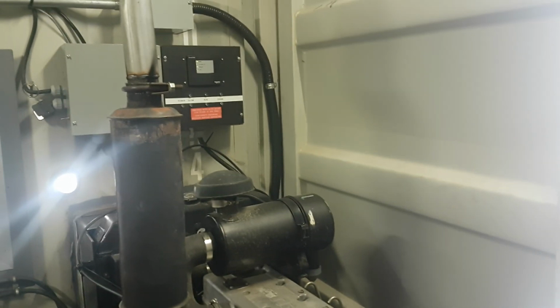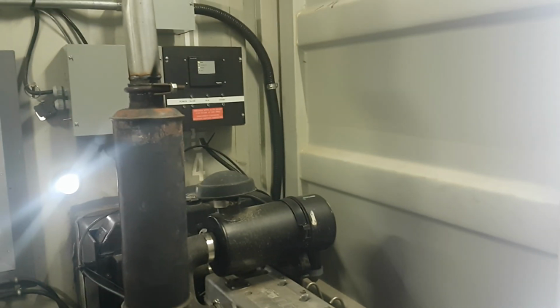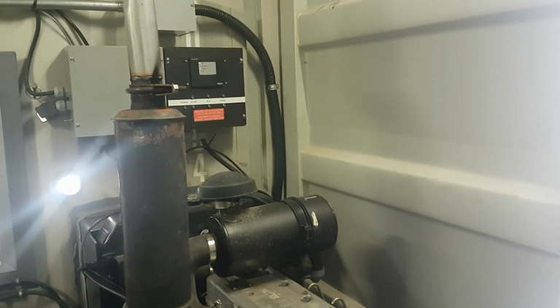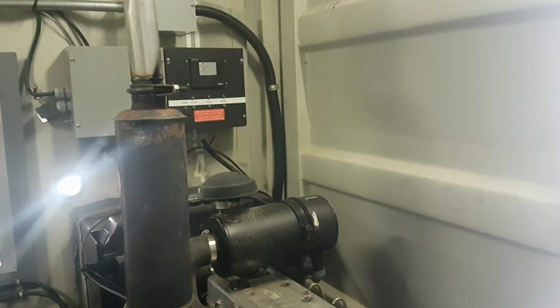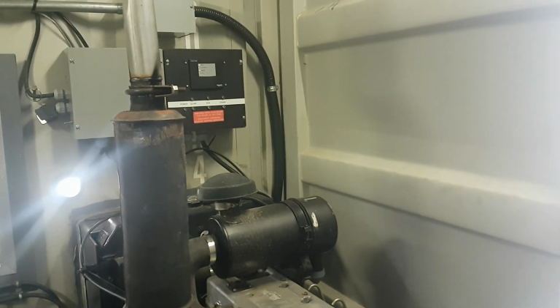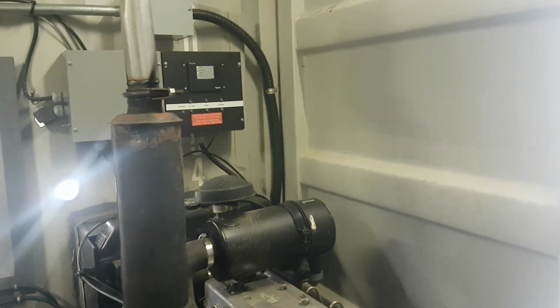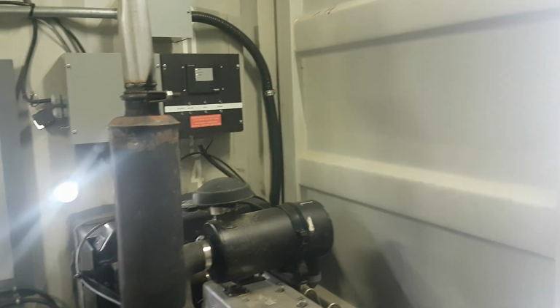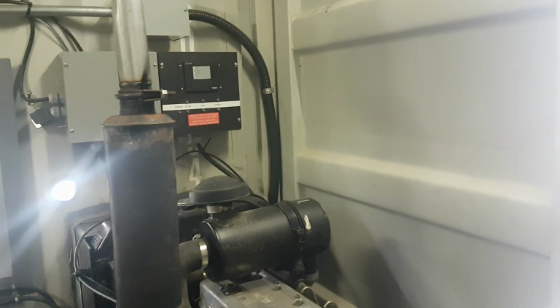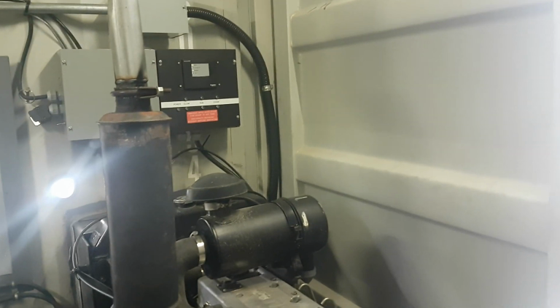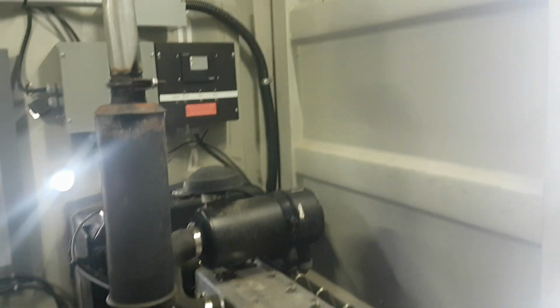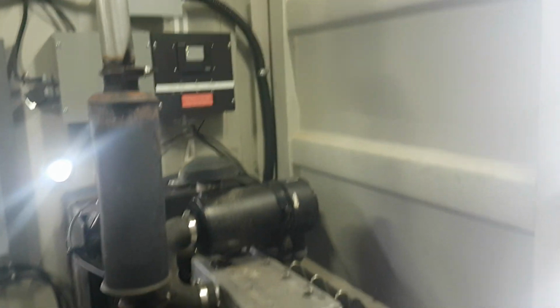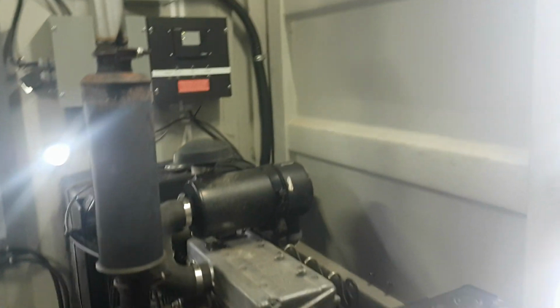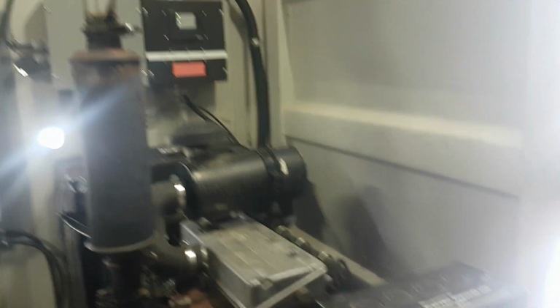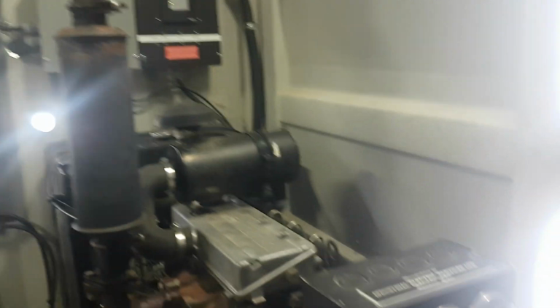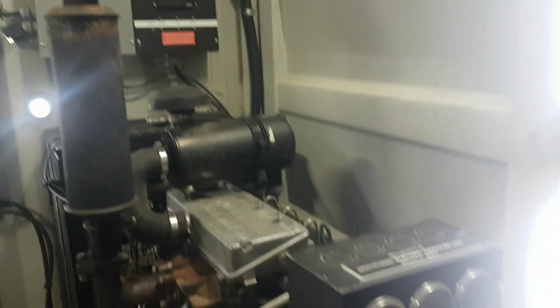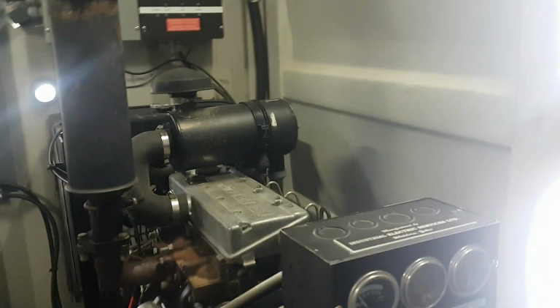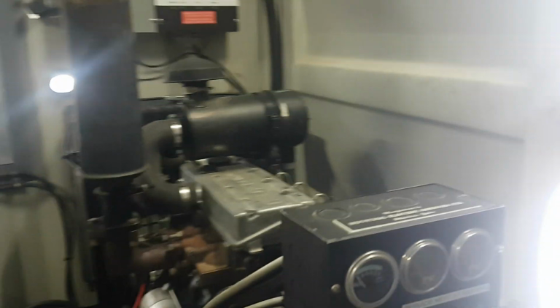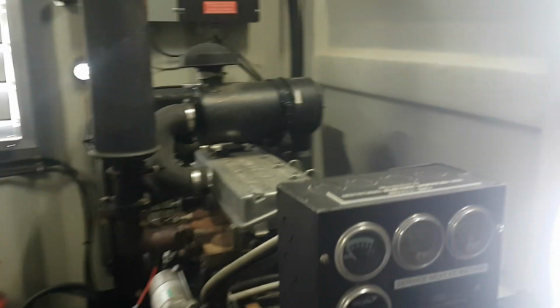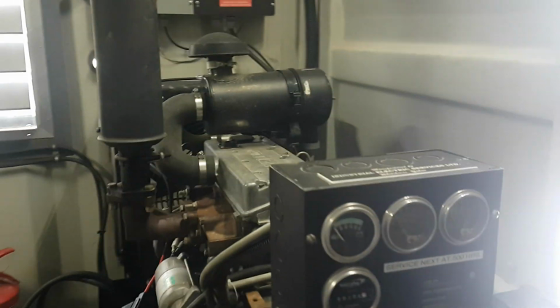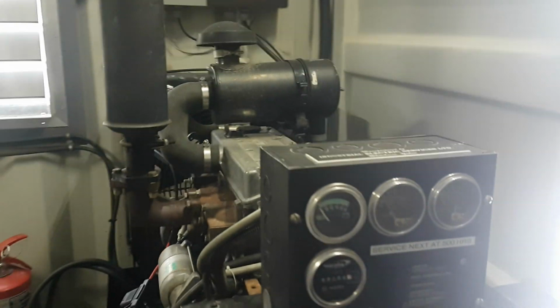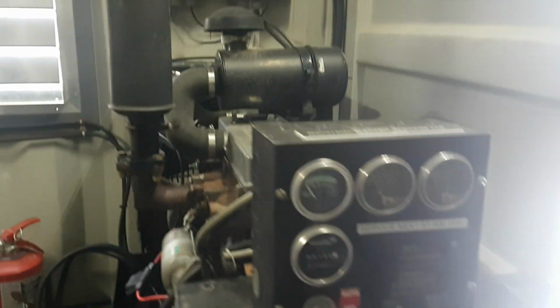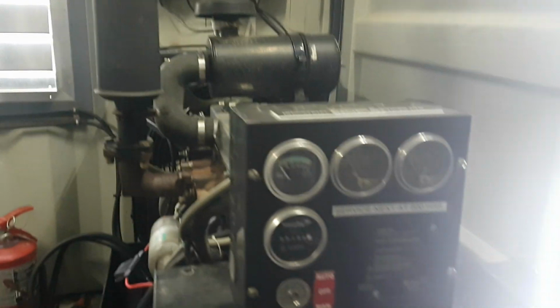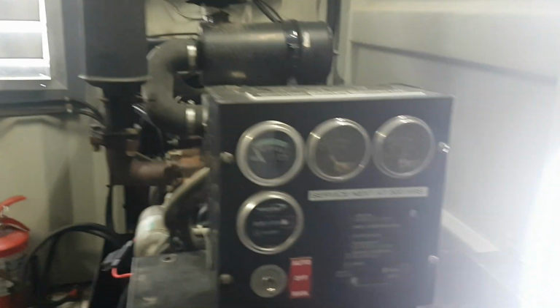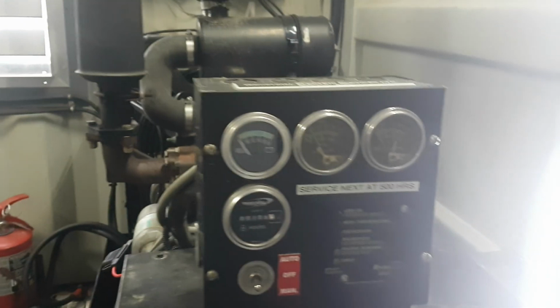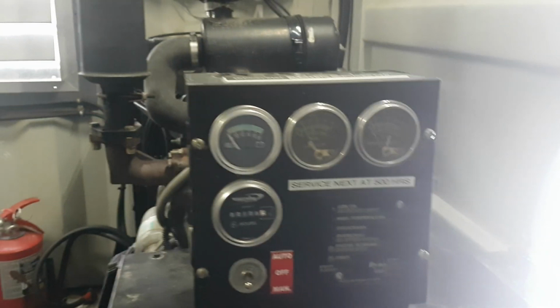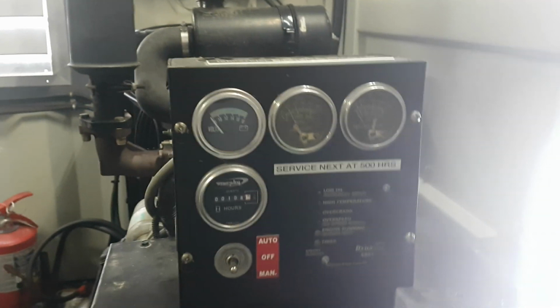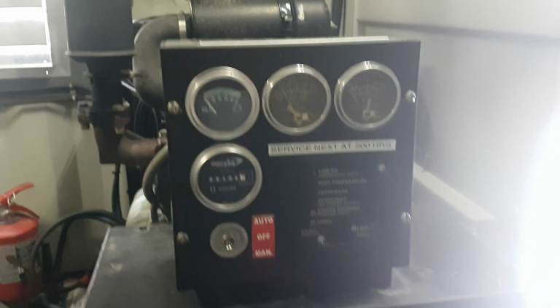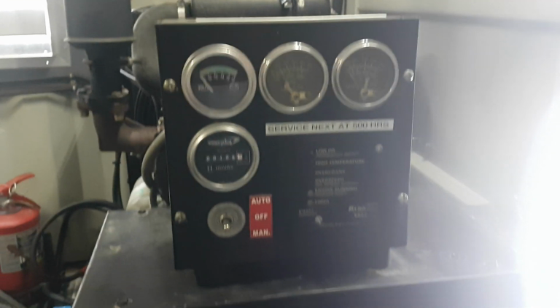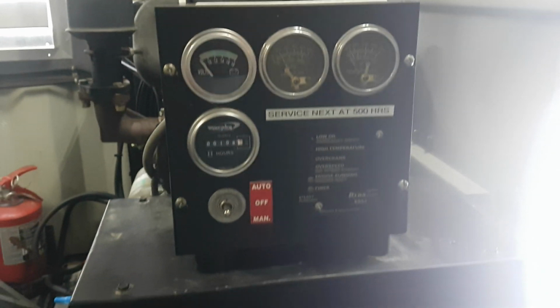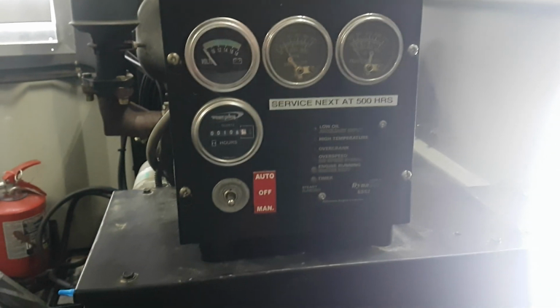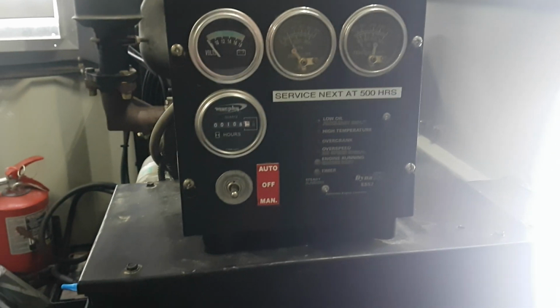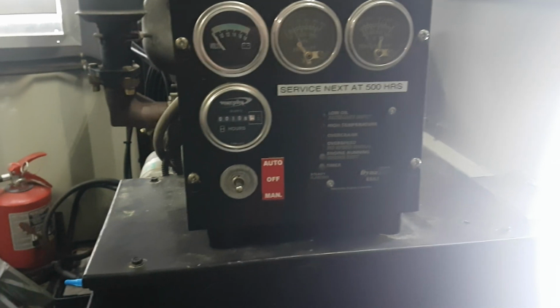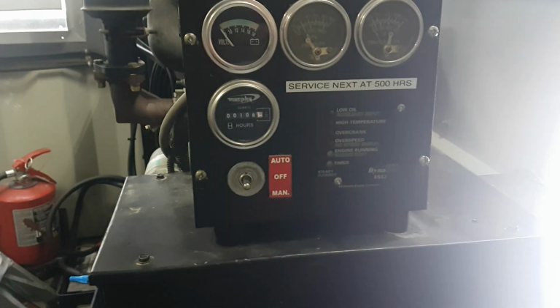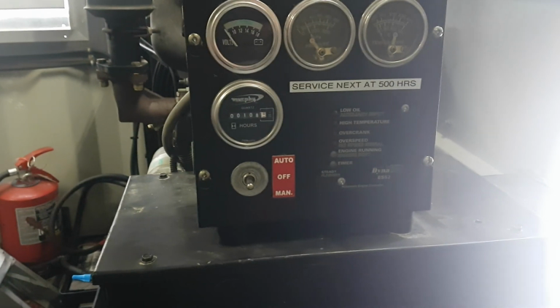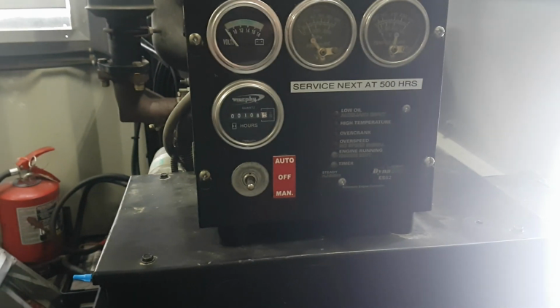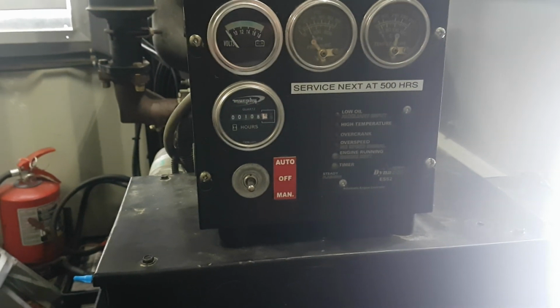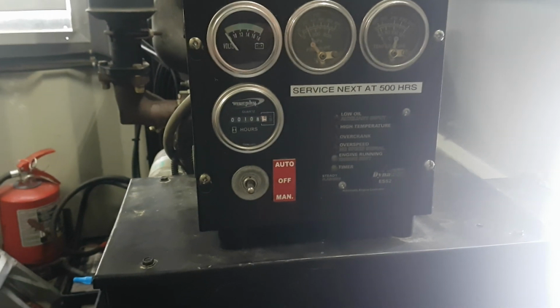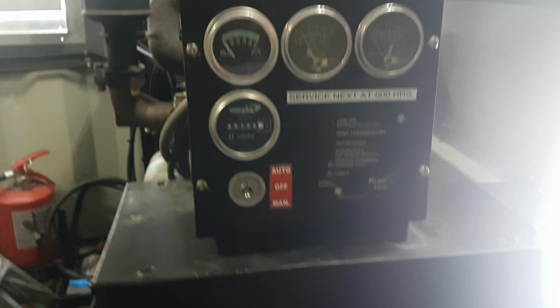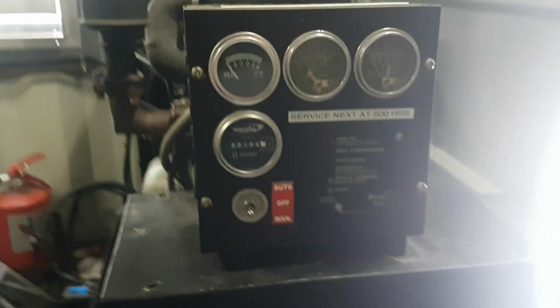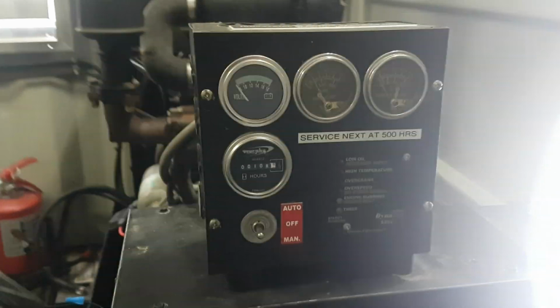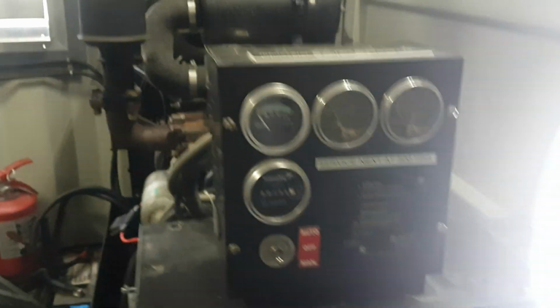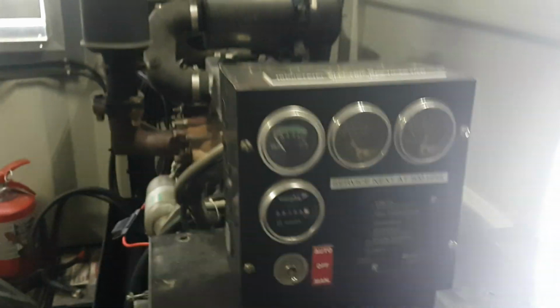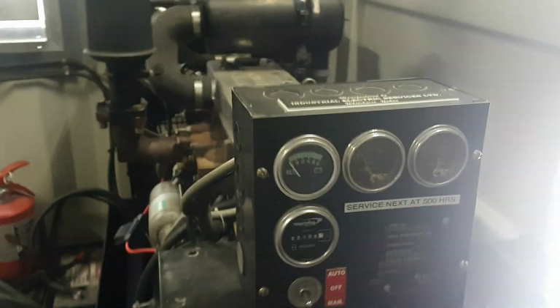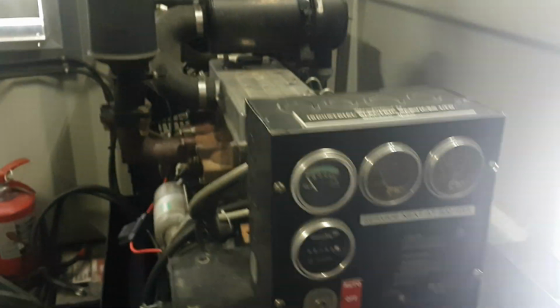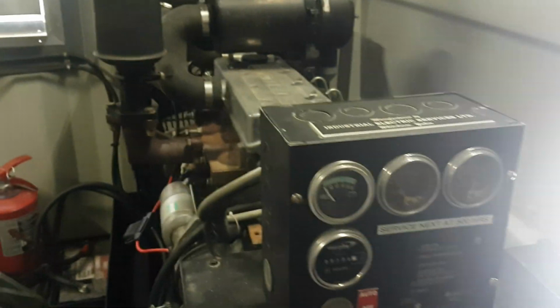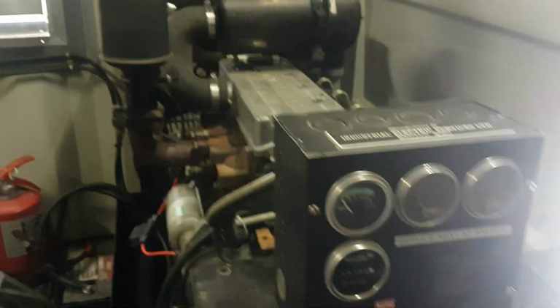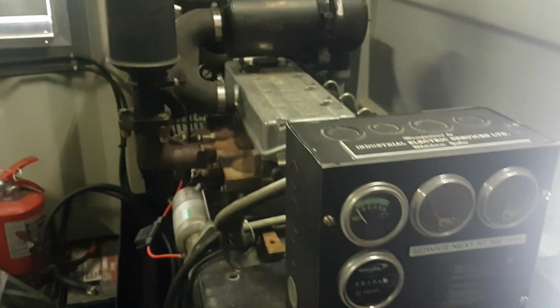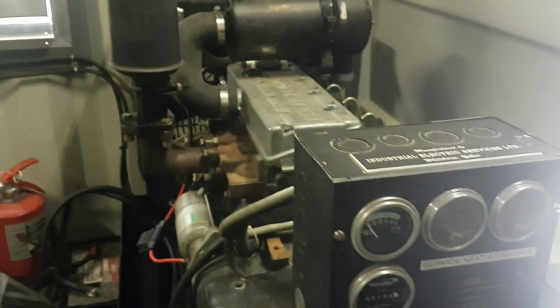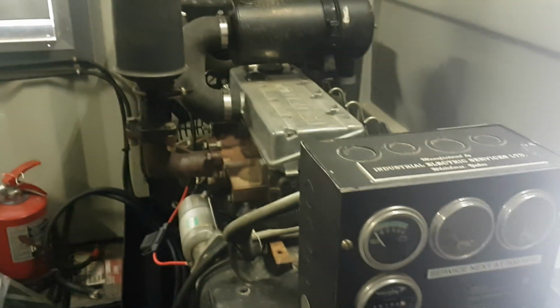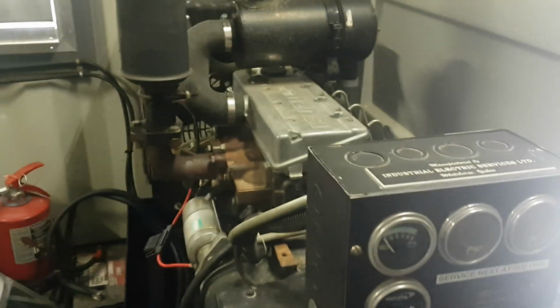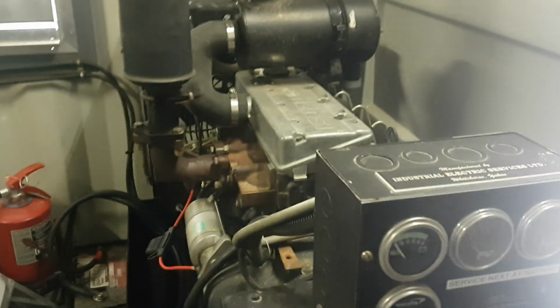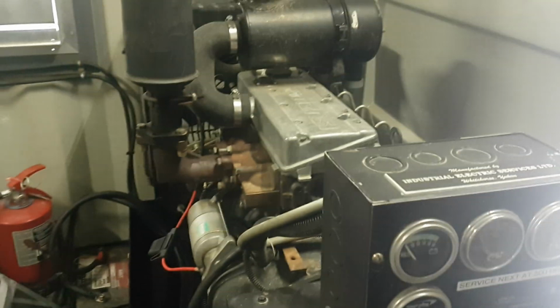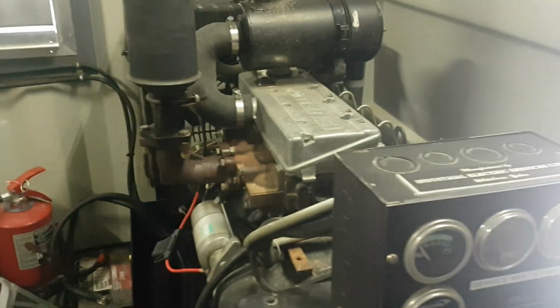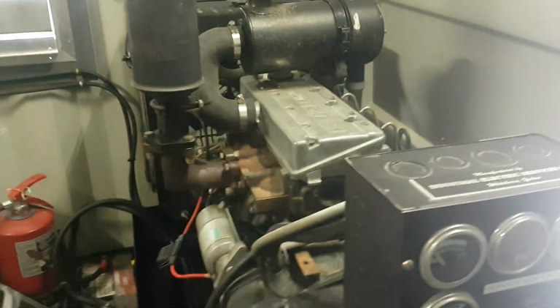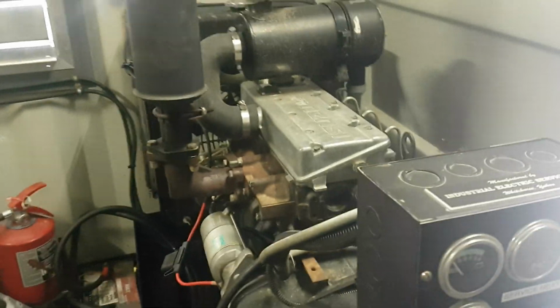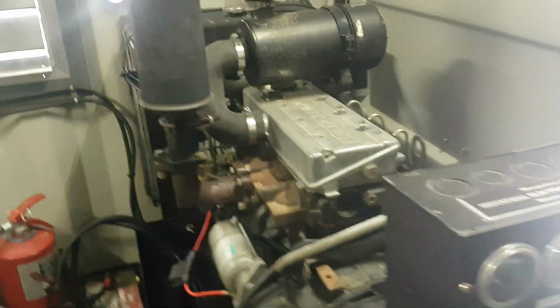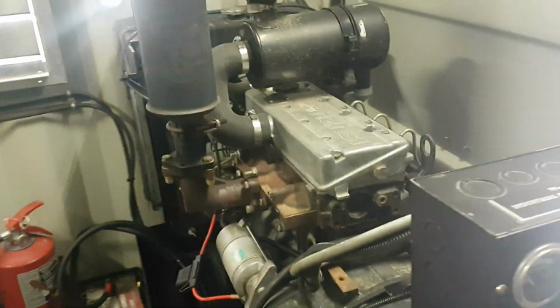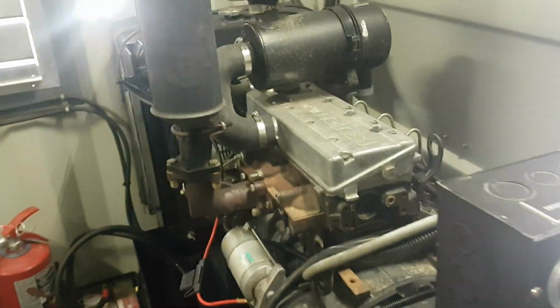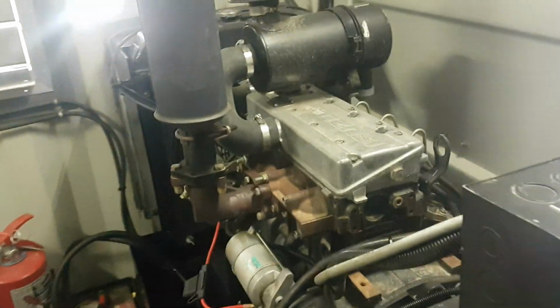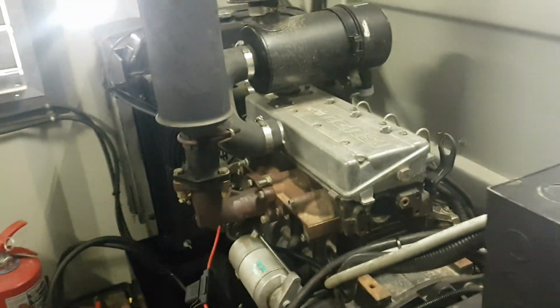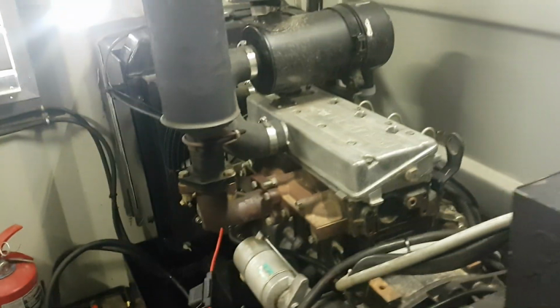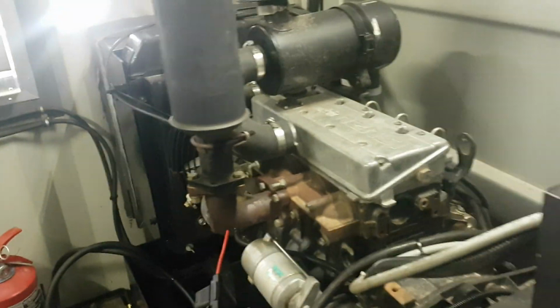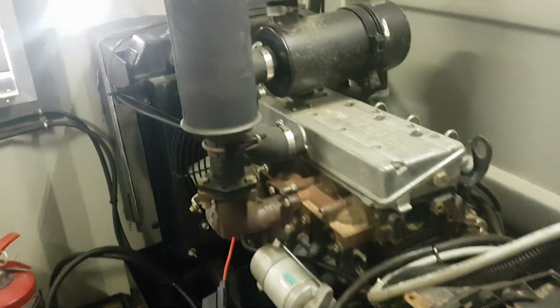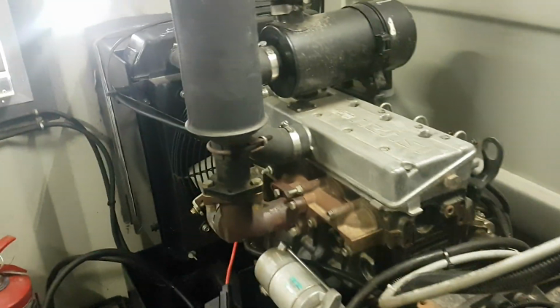So I've got a few people asking how do we remotely start the generator. So this is a diesel generator, that's glow plugs.